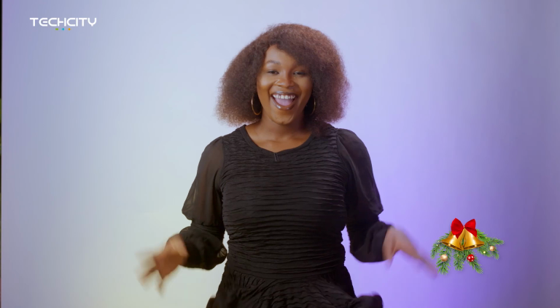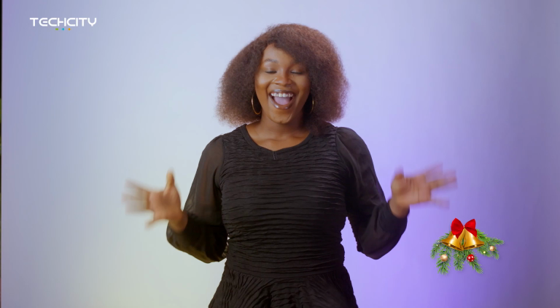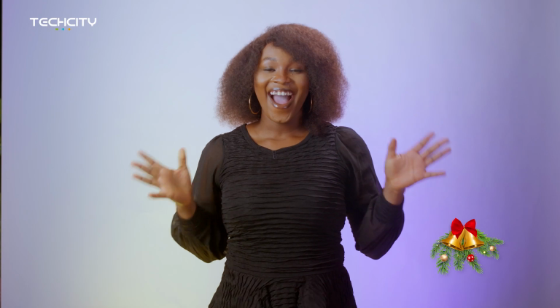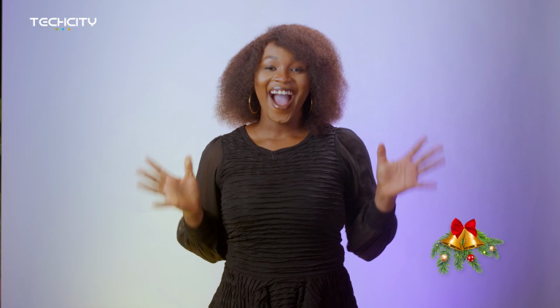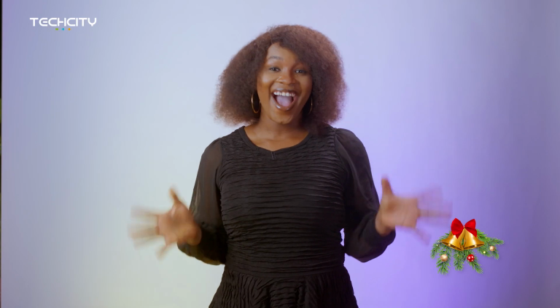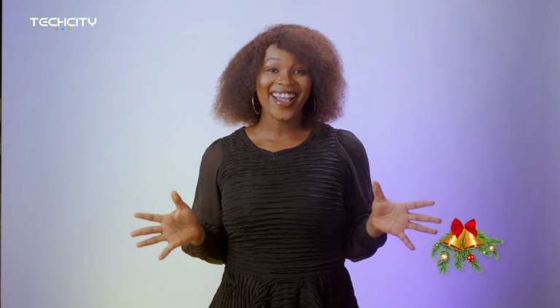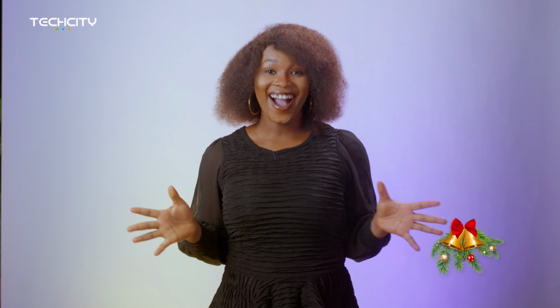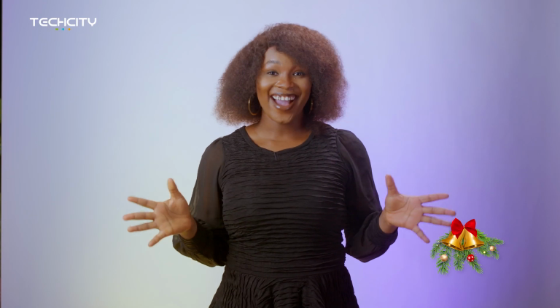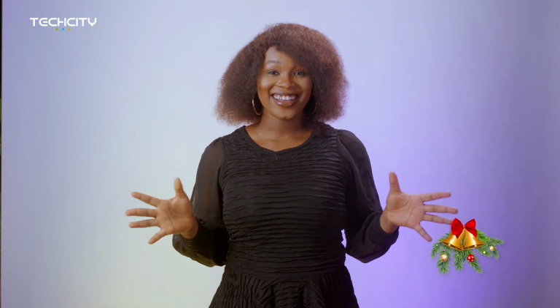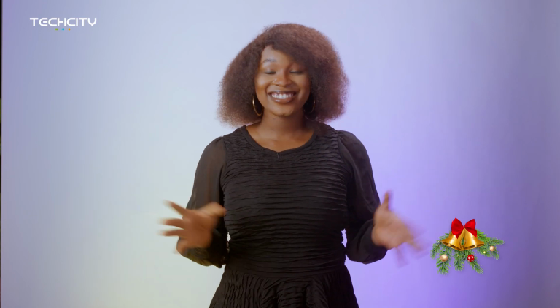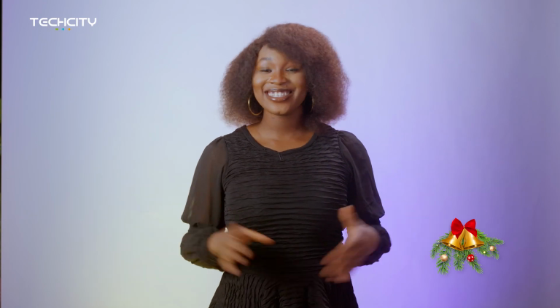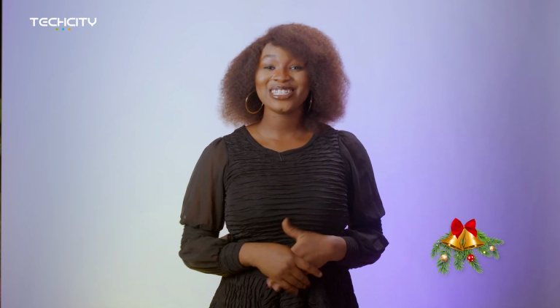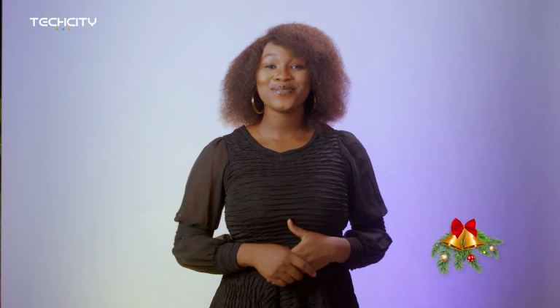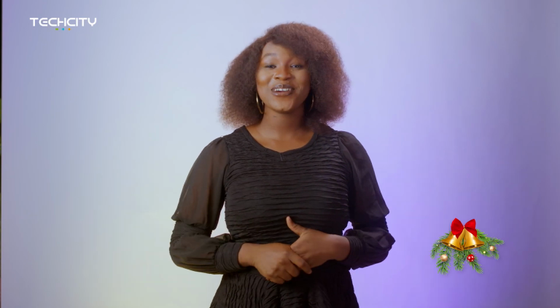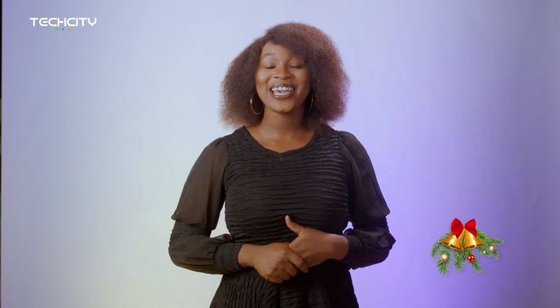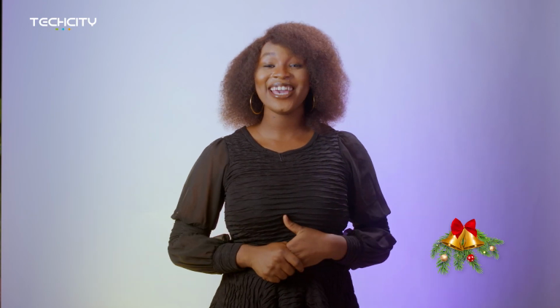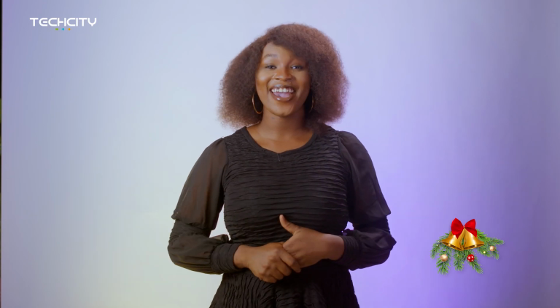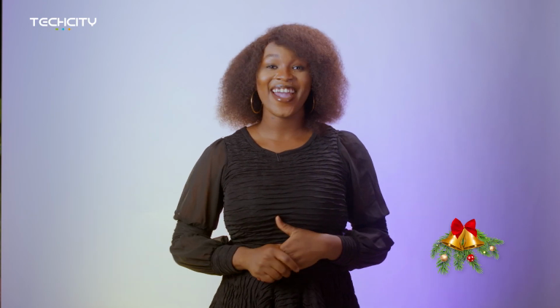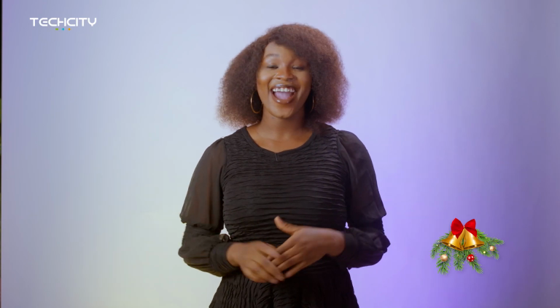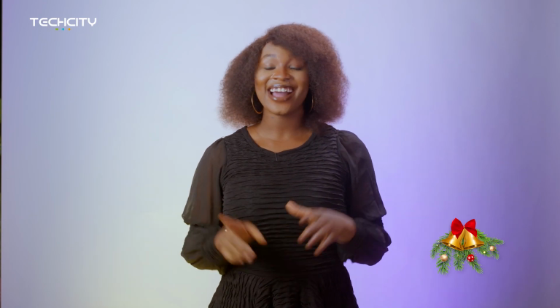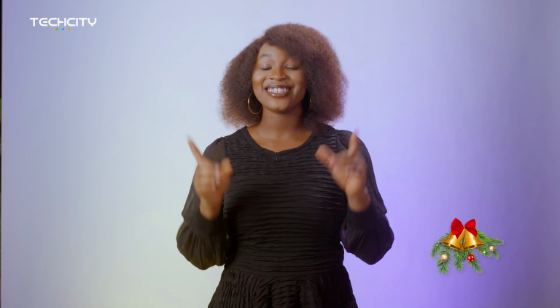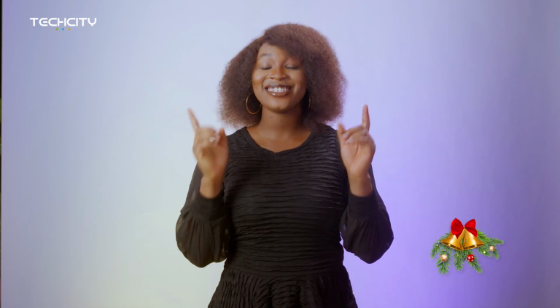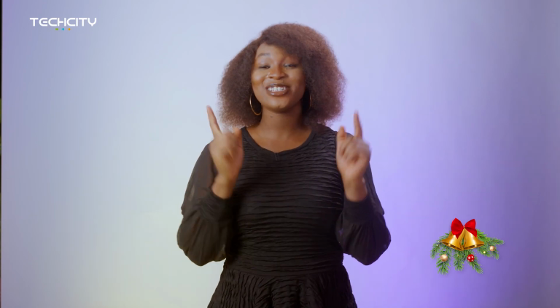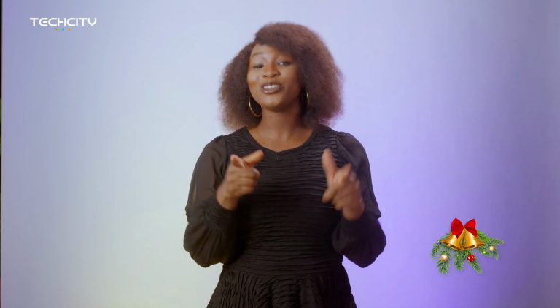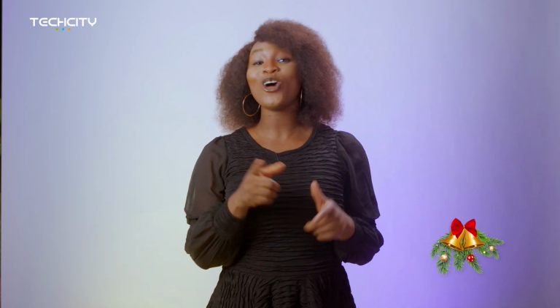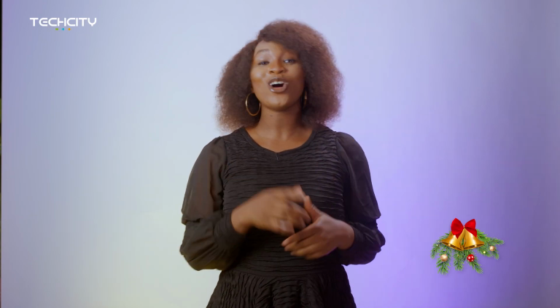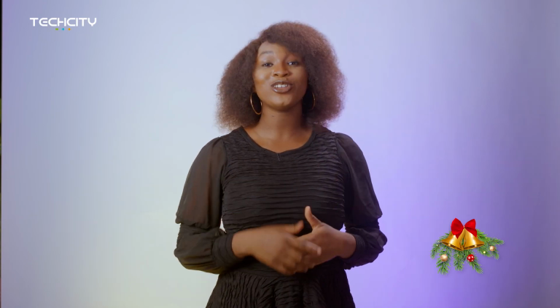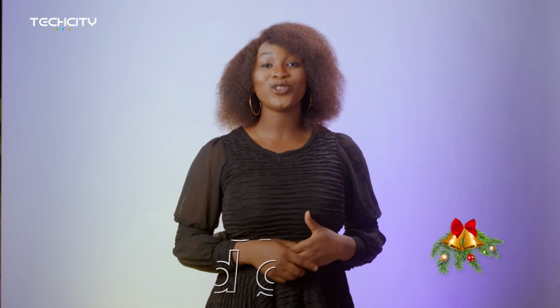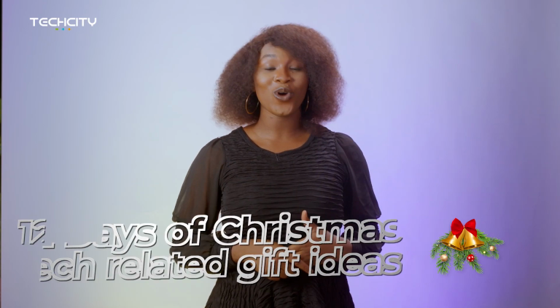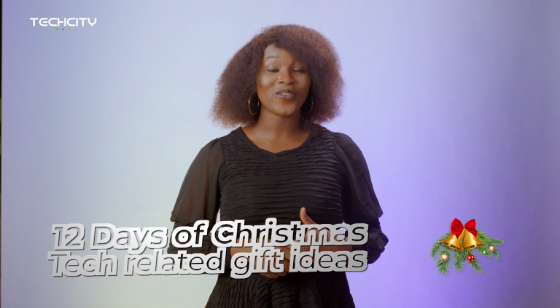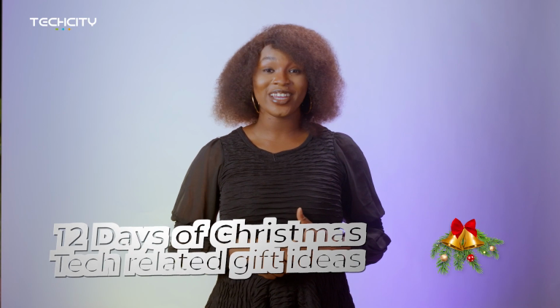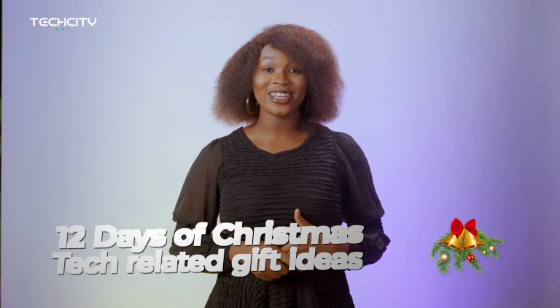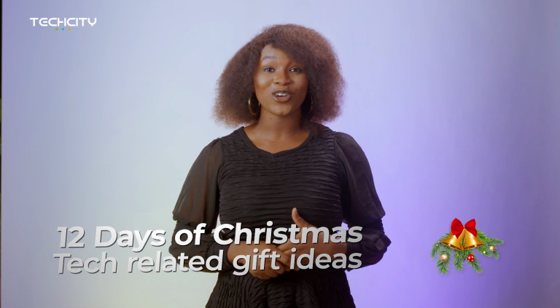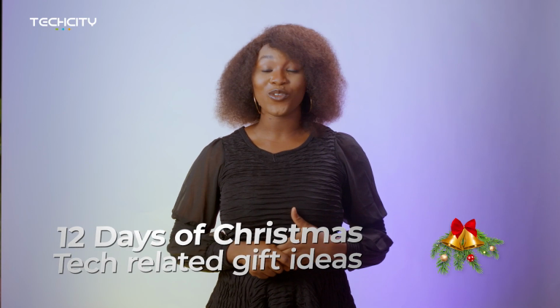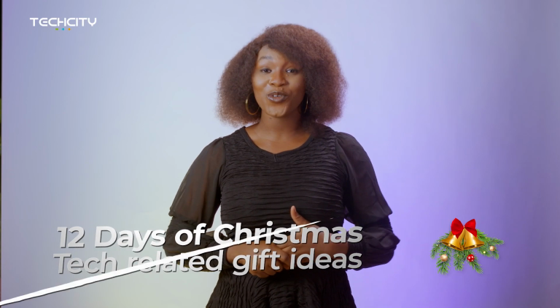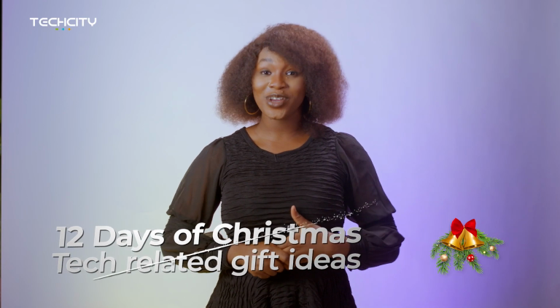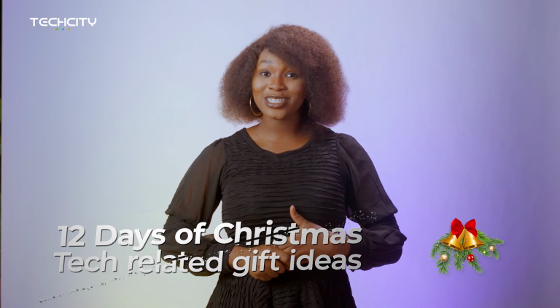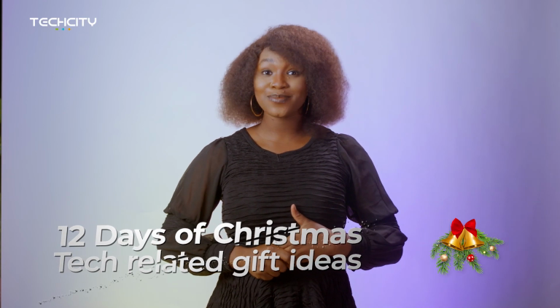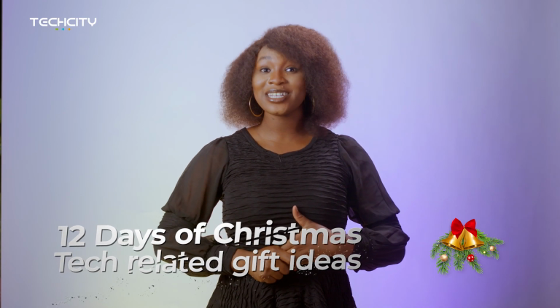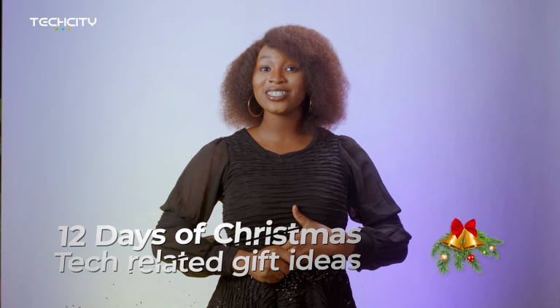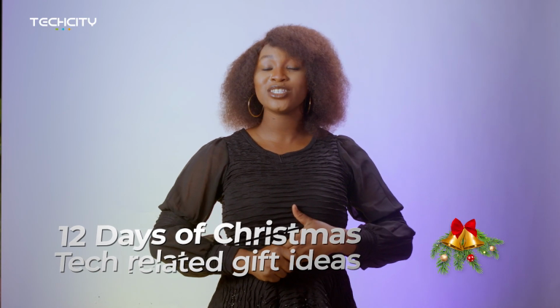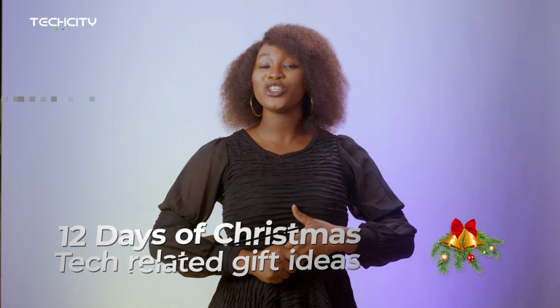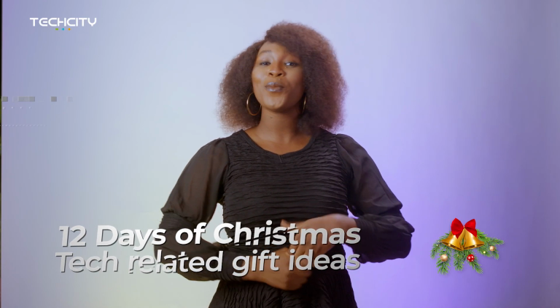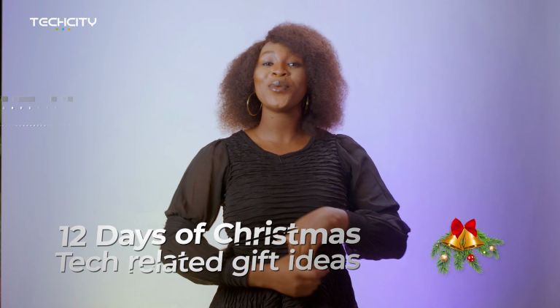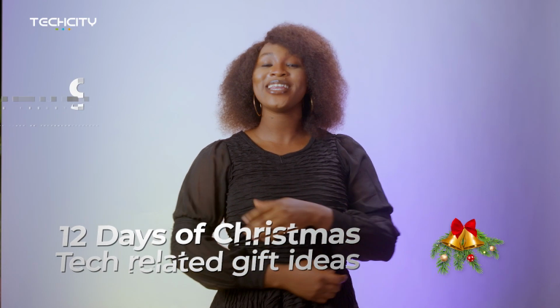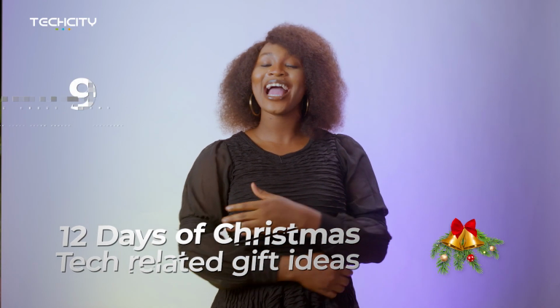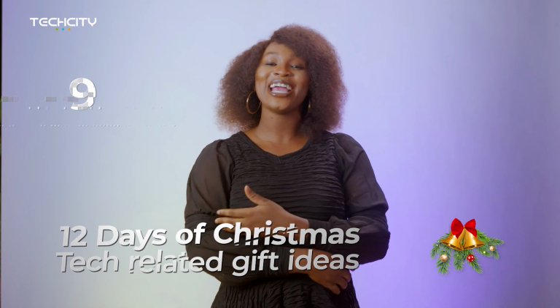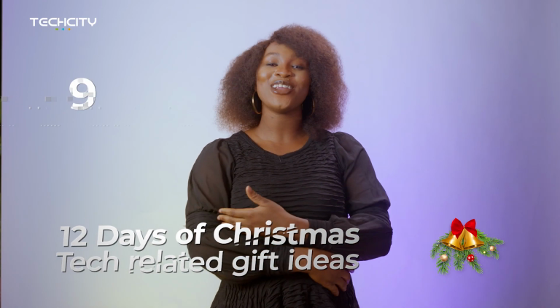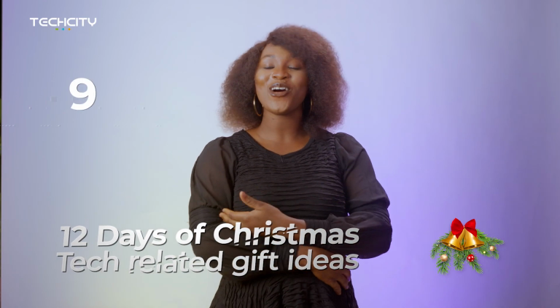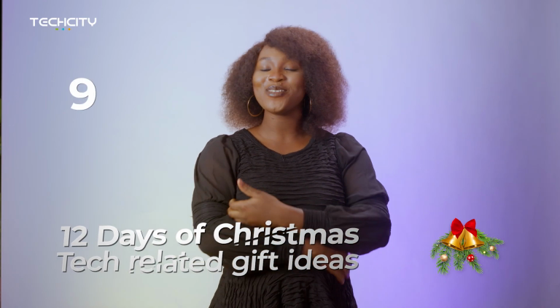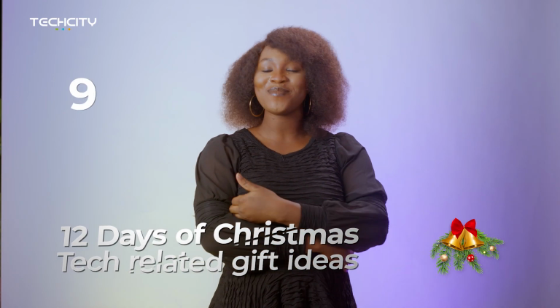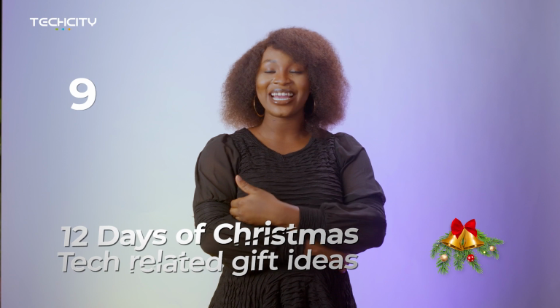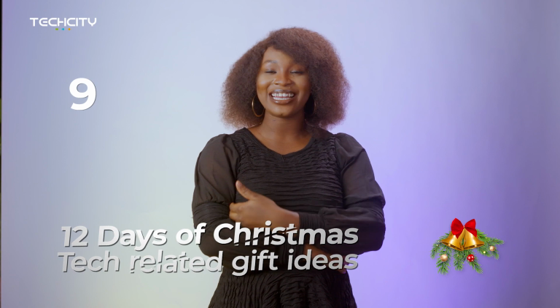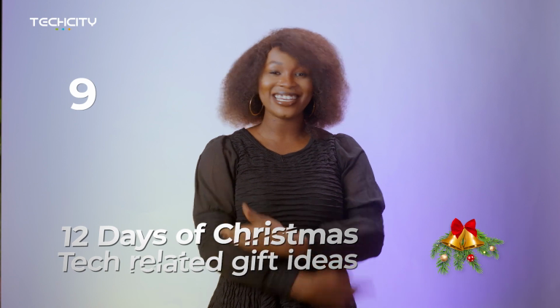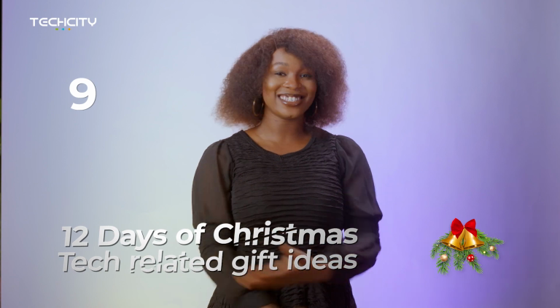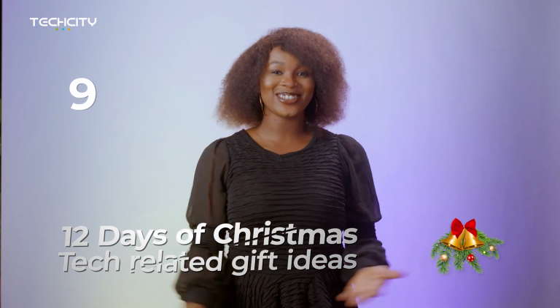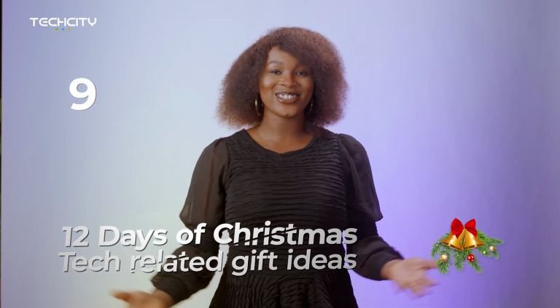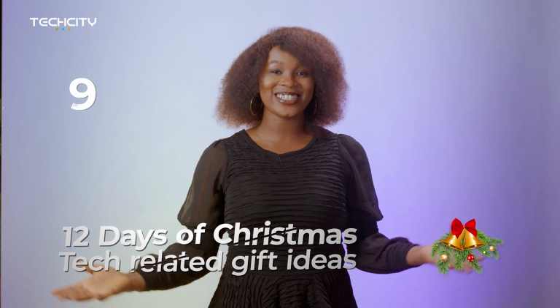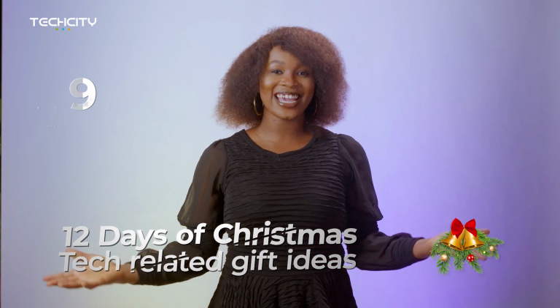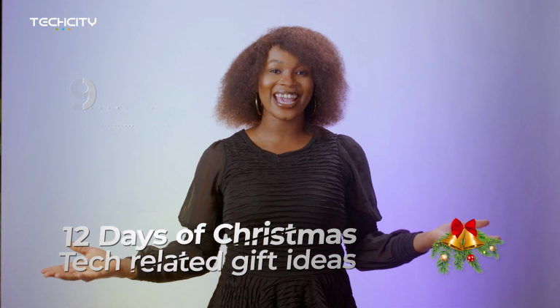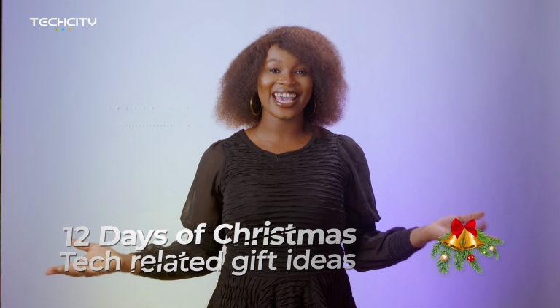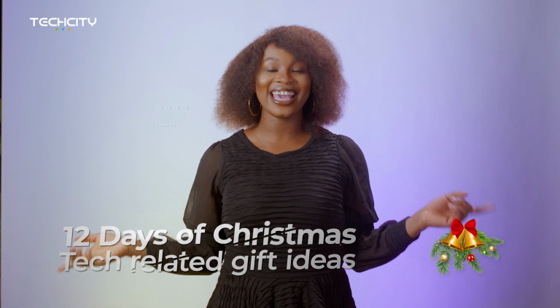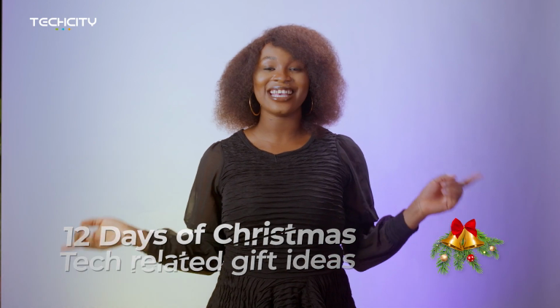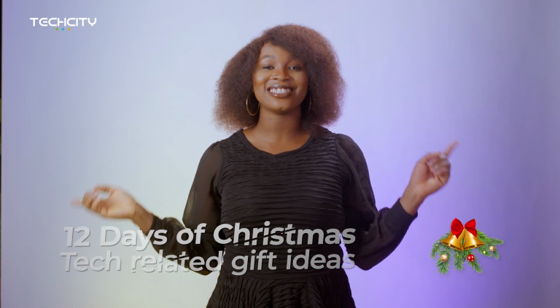Hi guys, it's Vuki here and still on the 12 days of Christmas — number 9 on my list today is smartwatches.